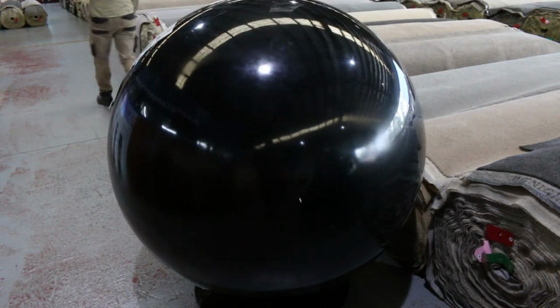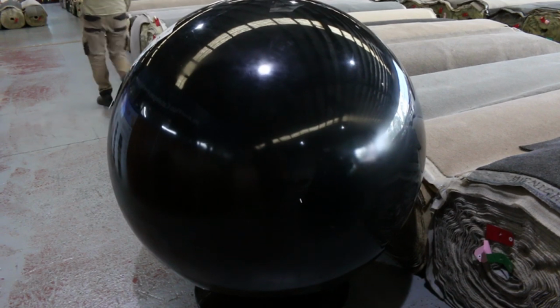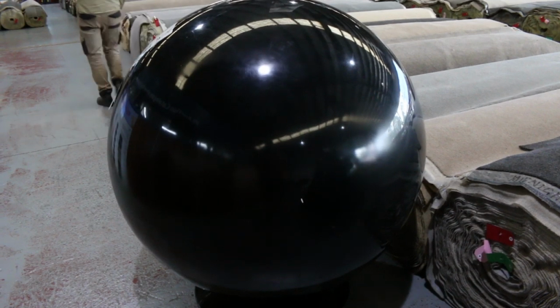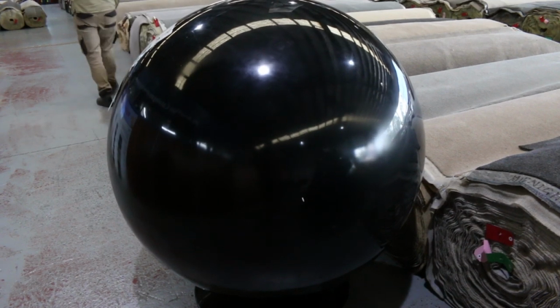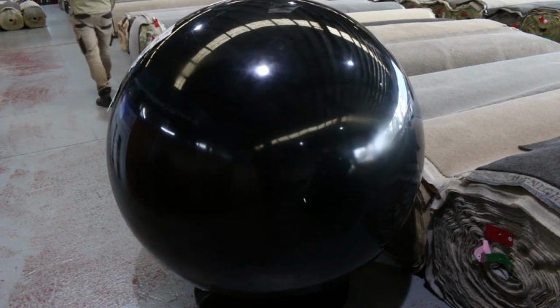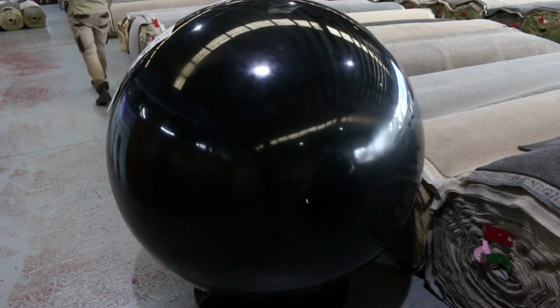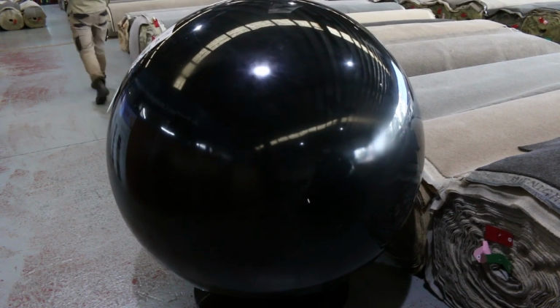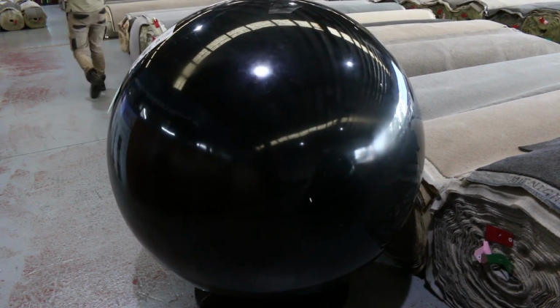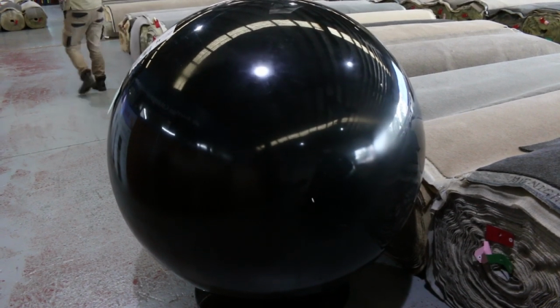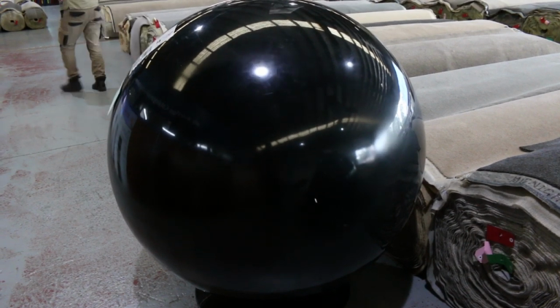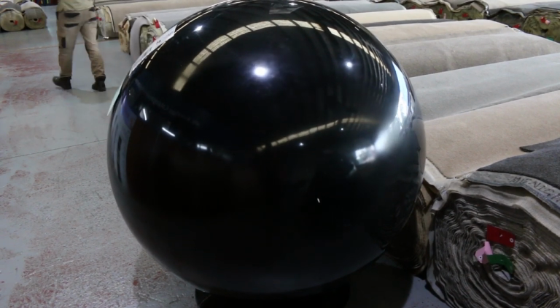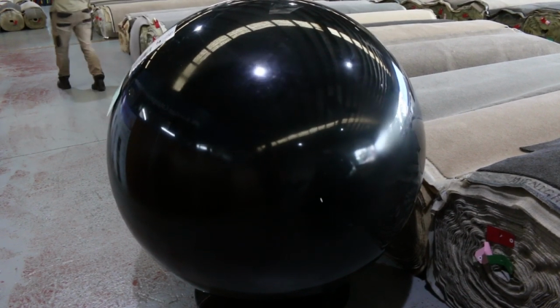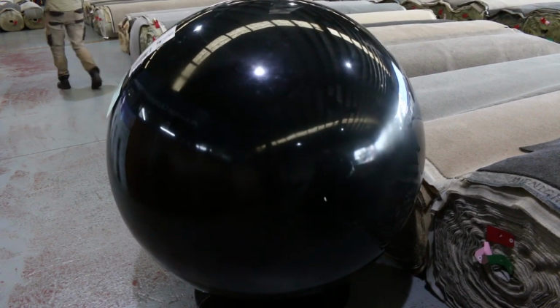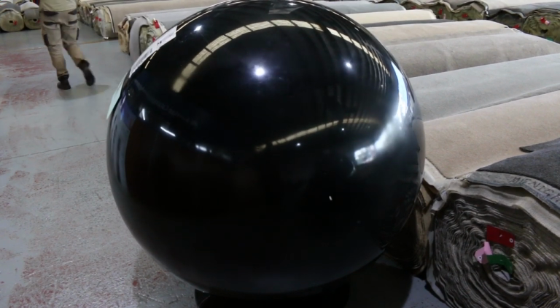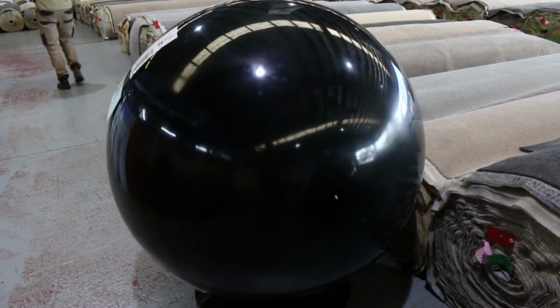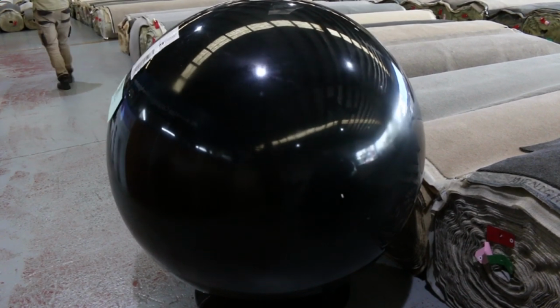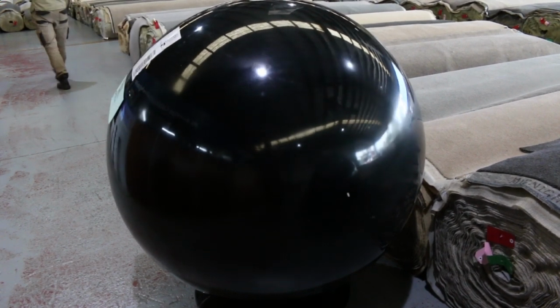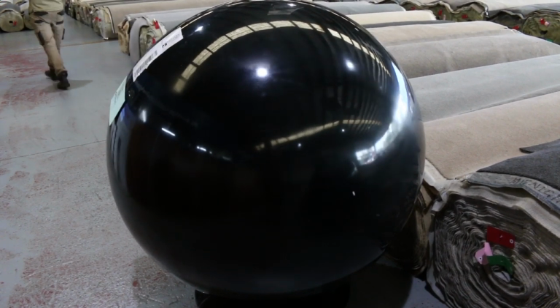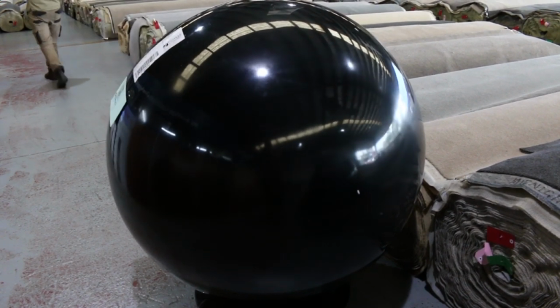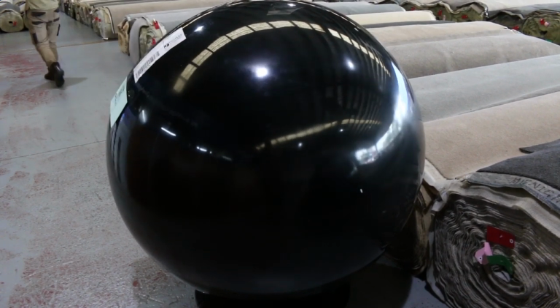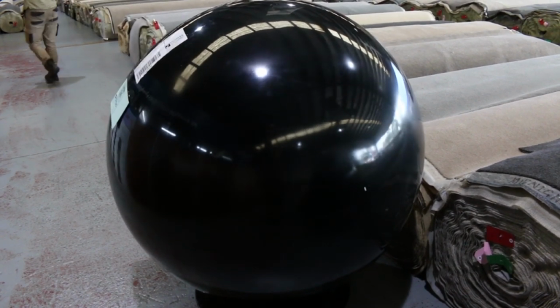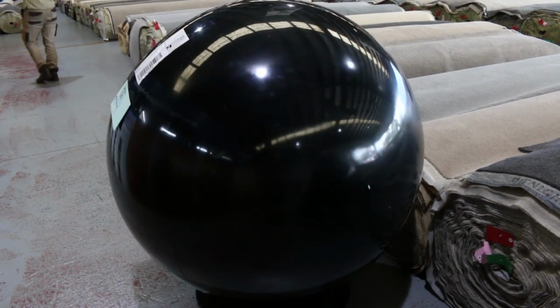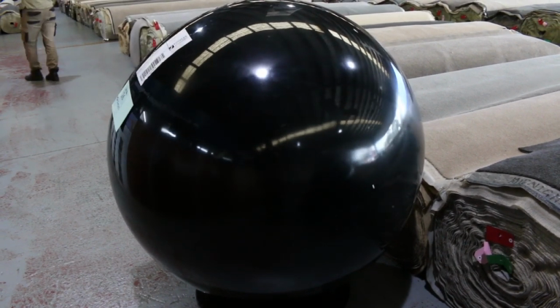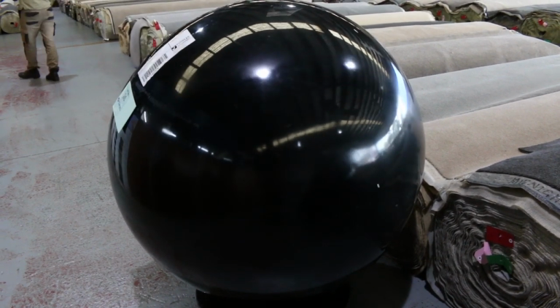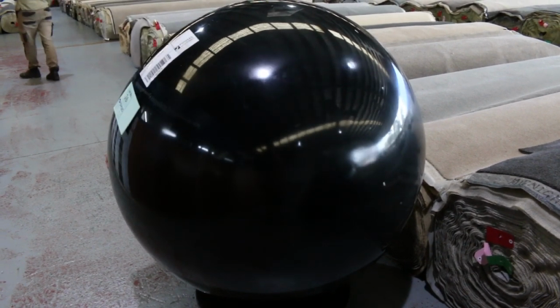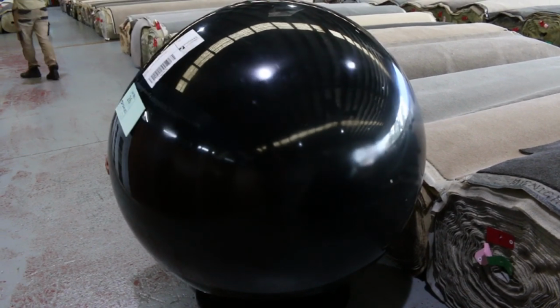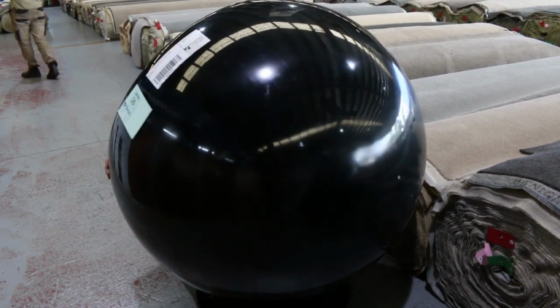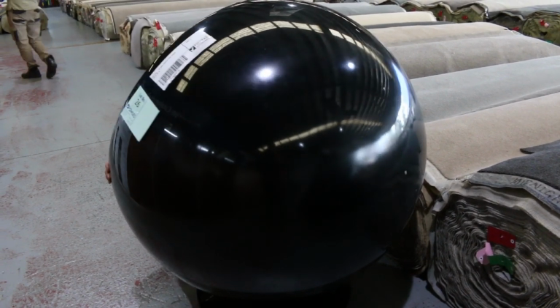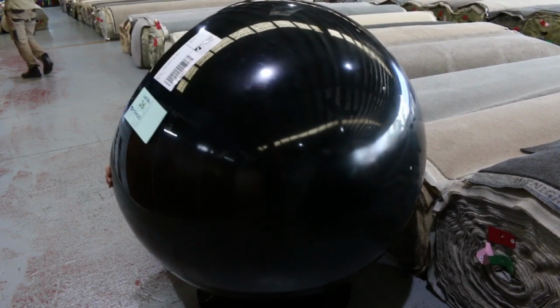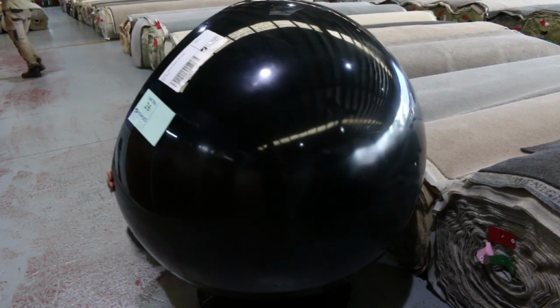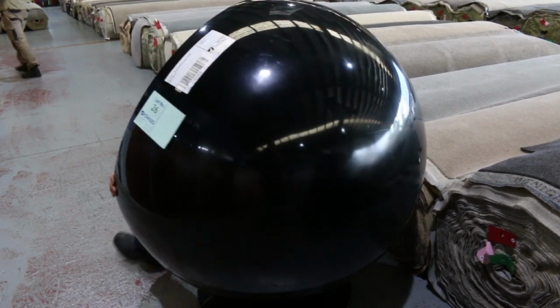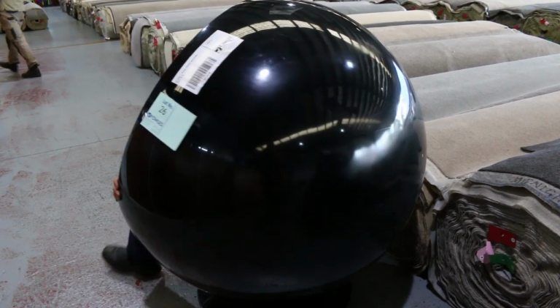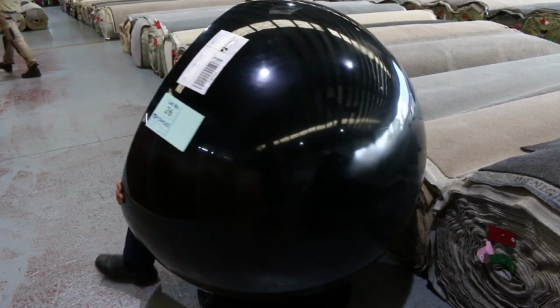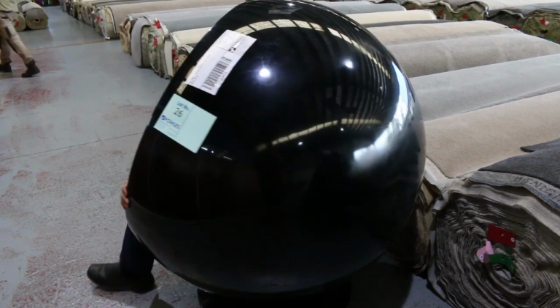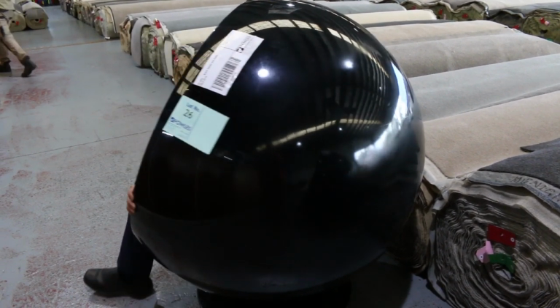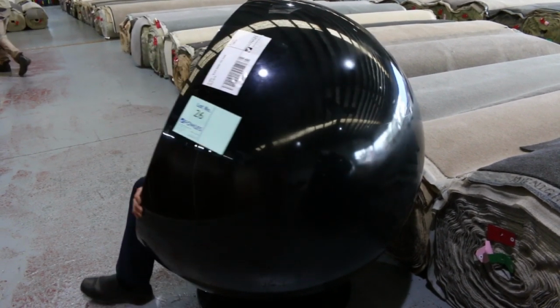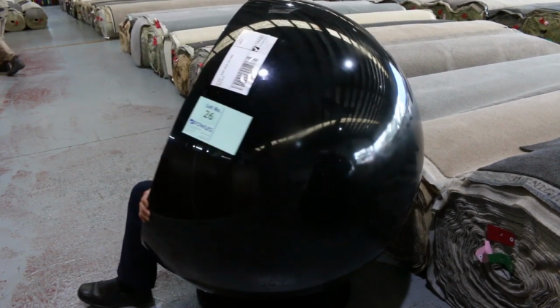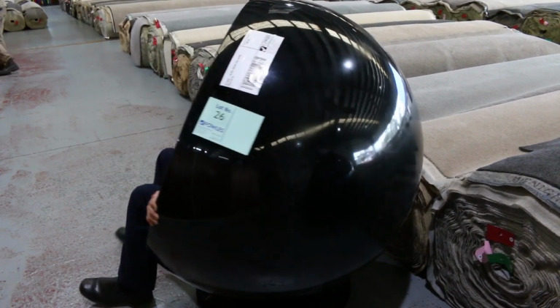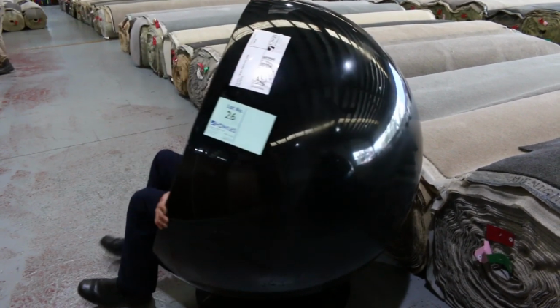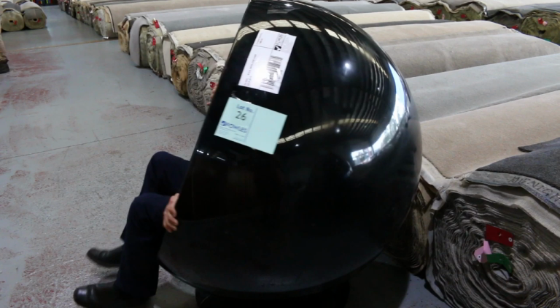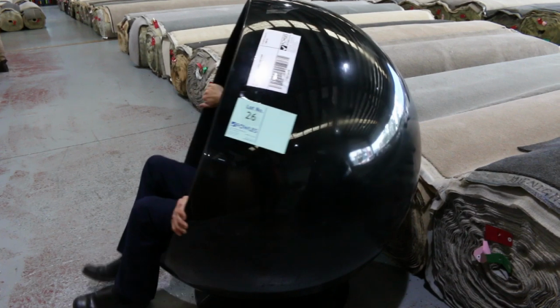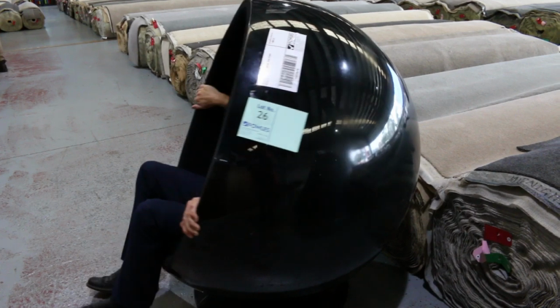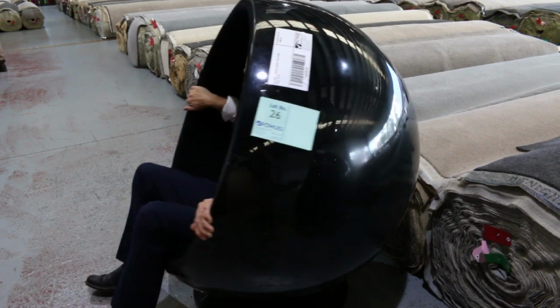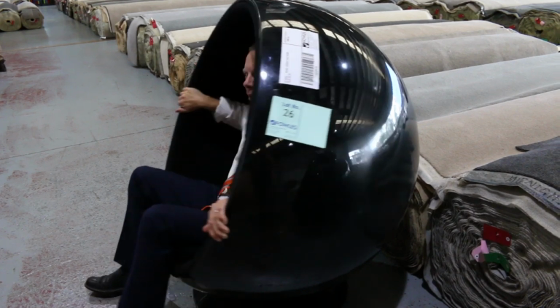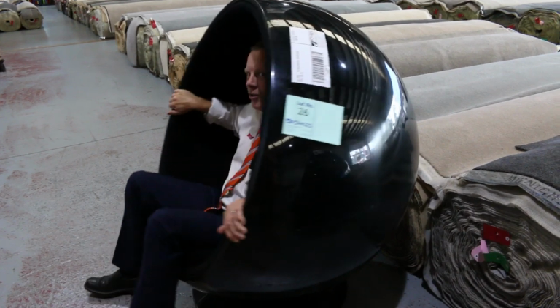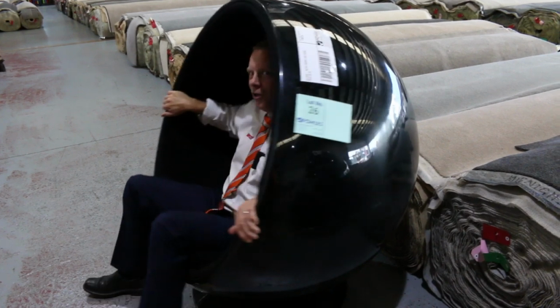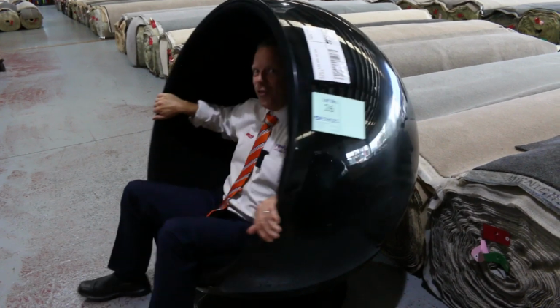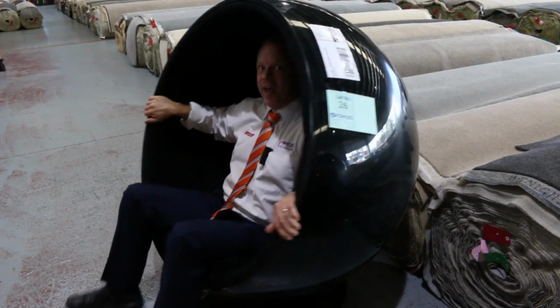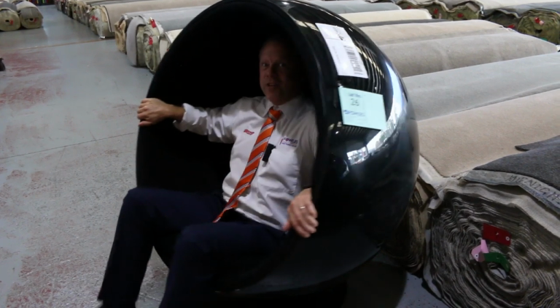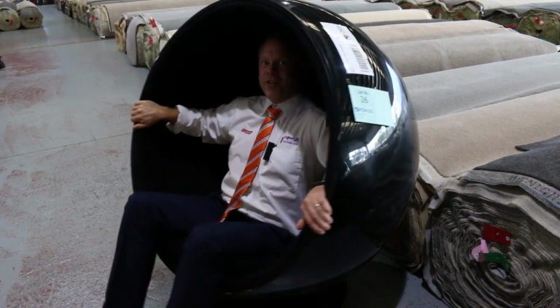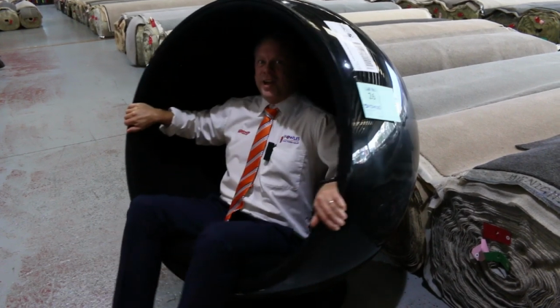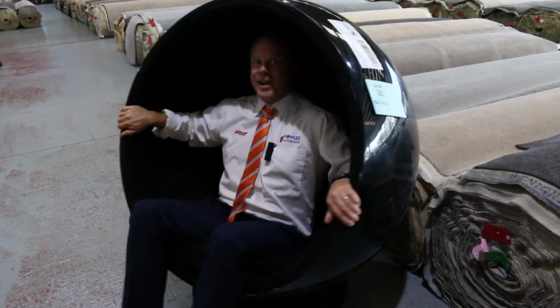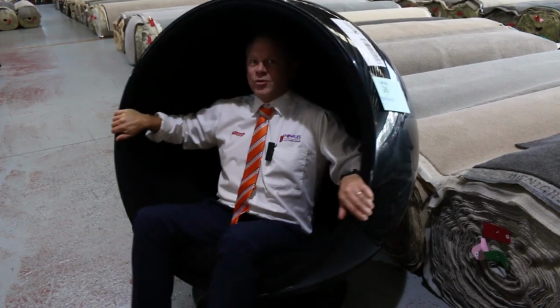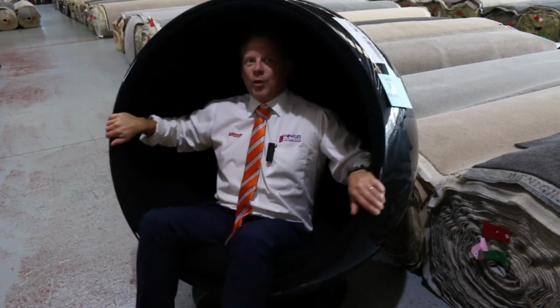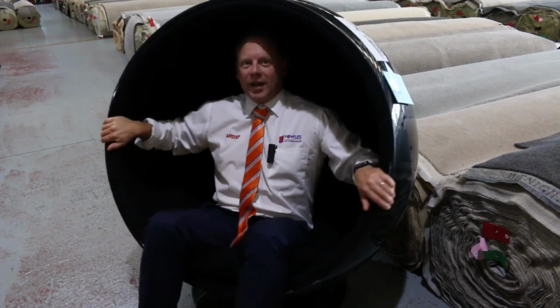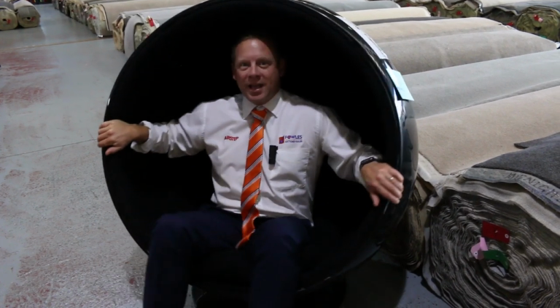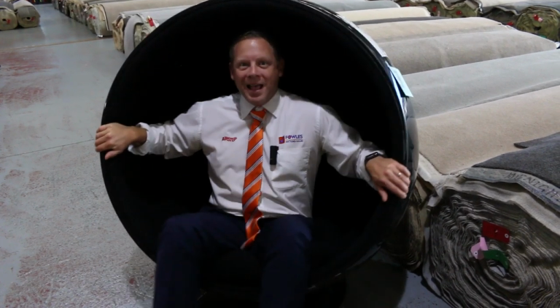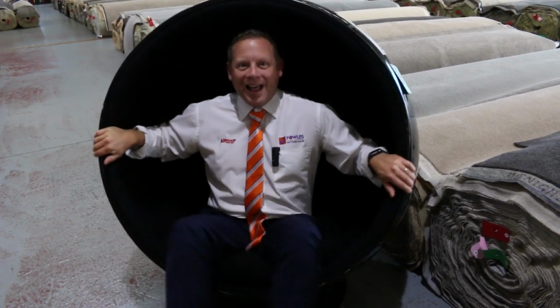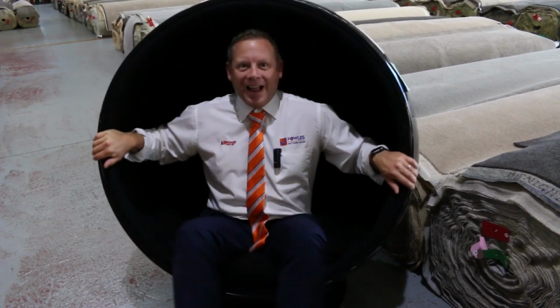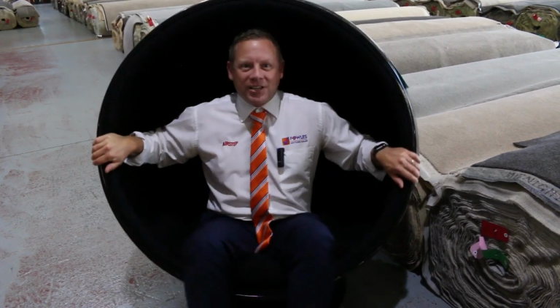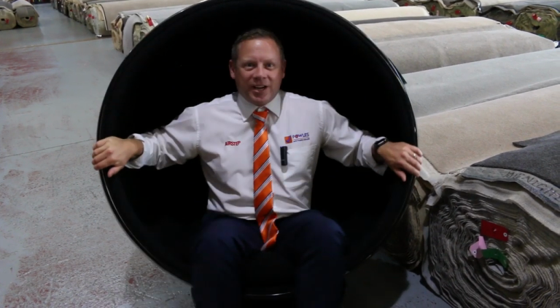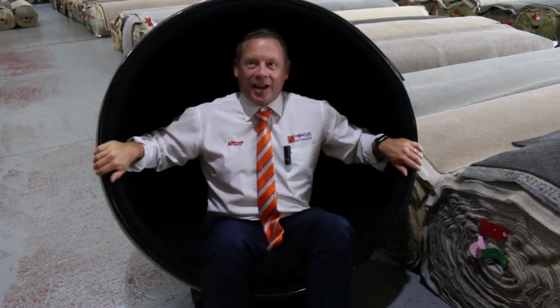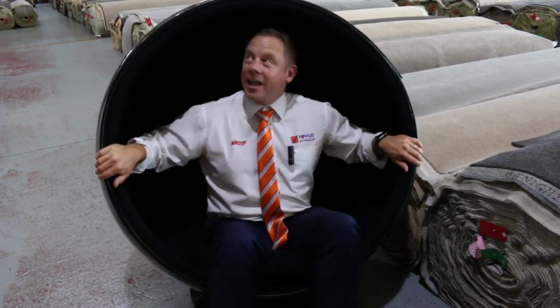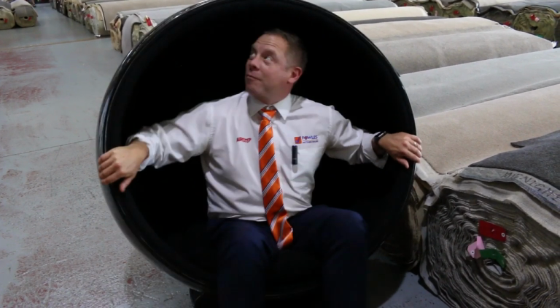Hi, I'm Liam from Fowles and welcome to the Home Renovators Auction Preview for Wednesday the 12th of February 2020 at 10am.